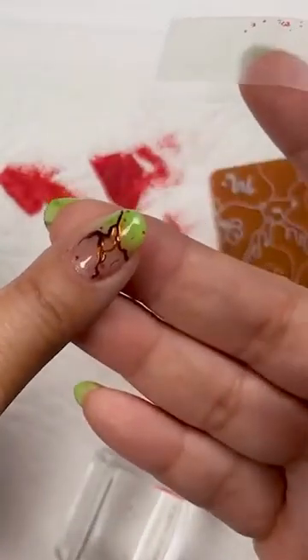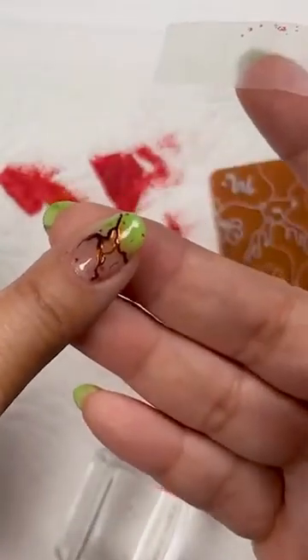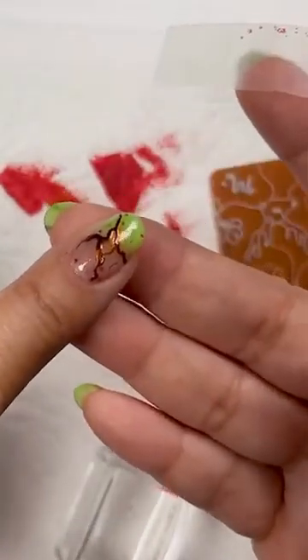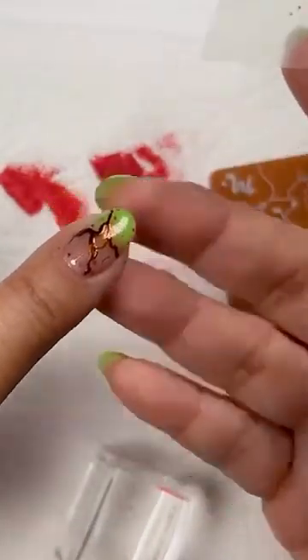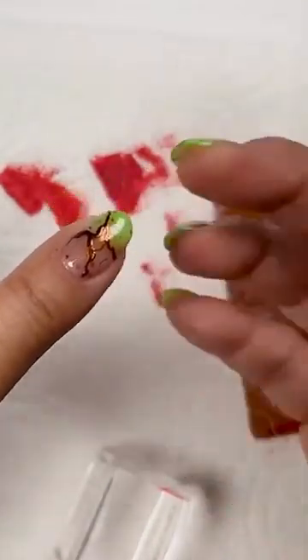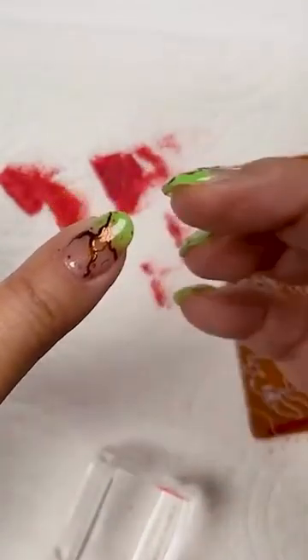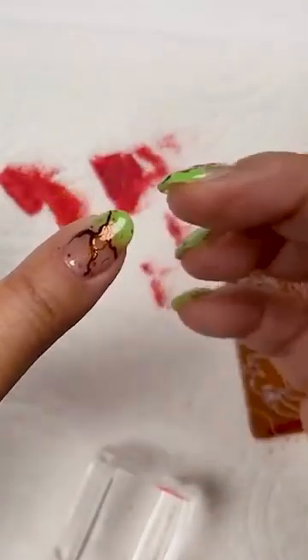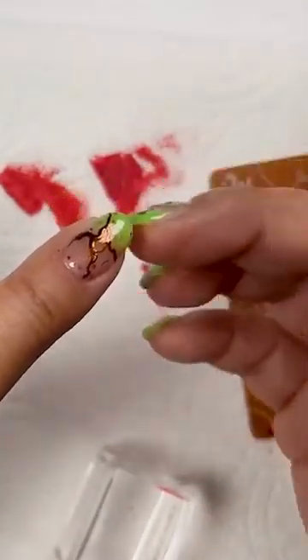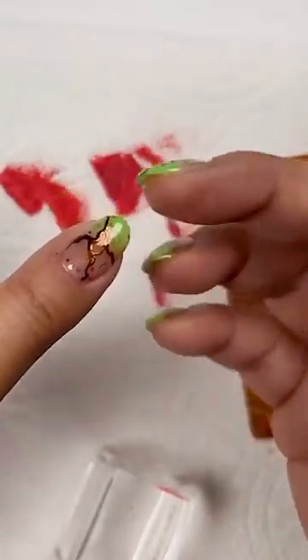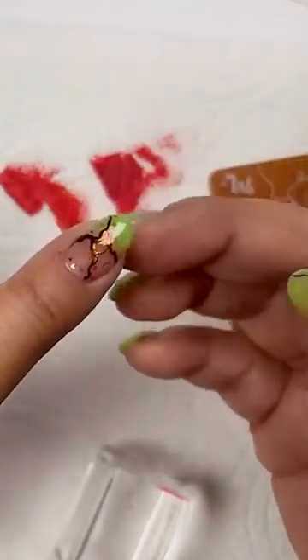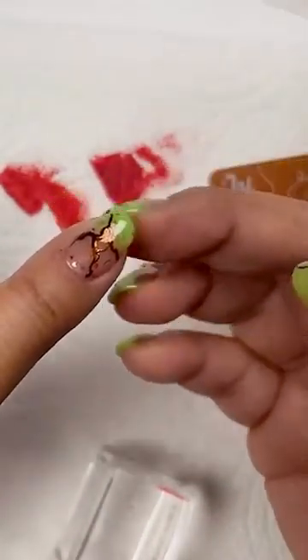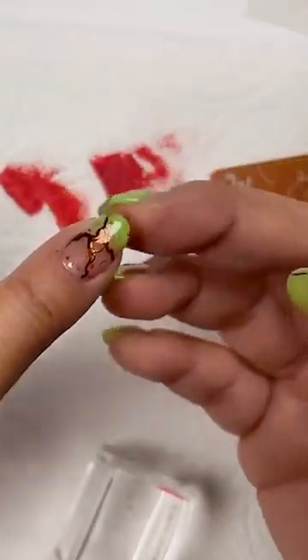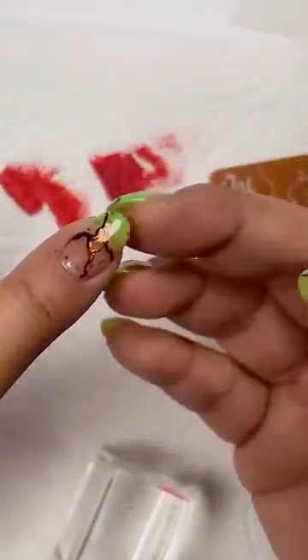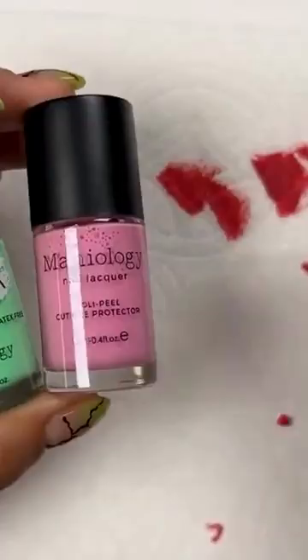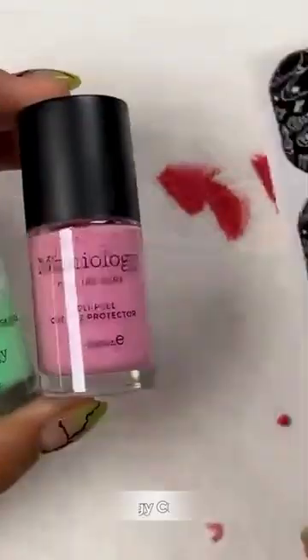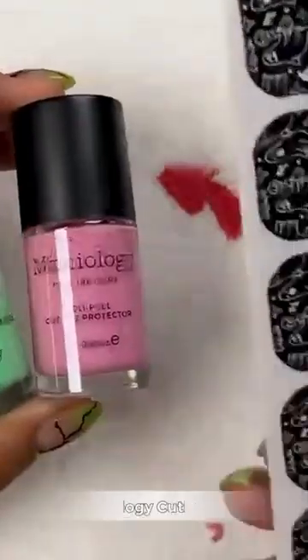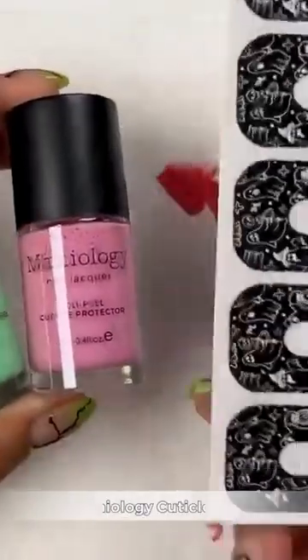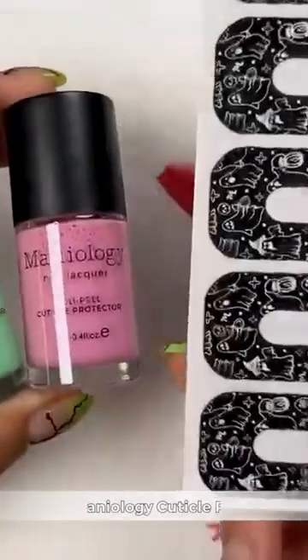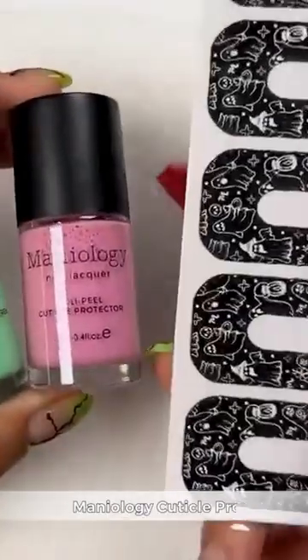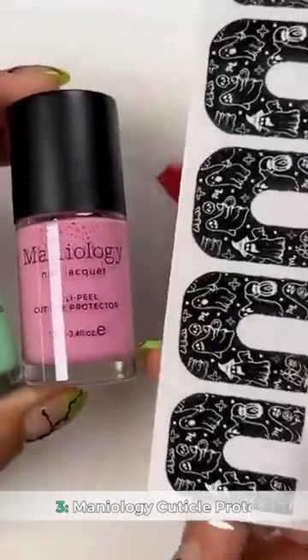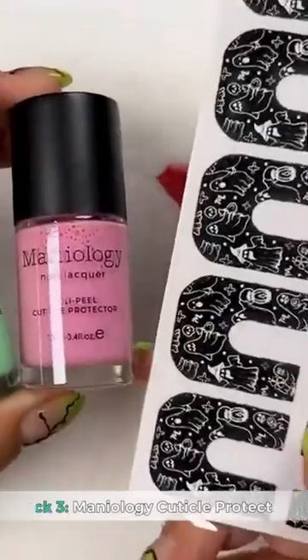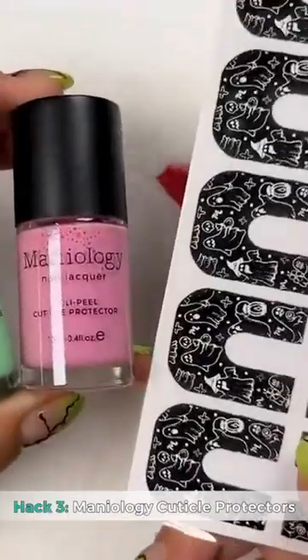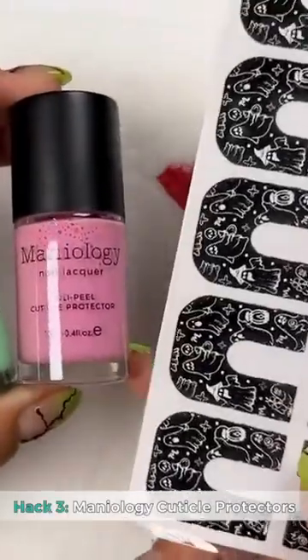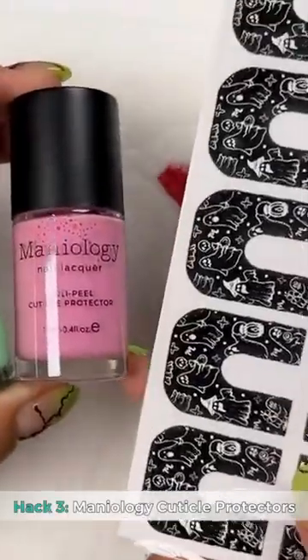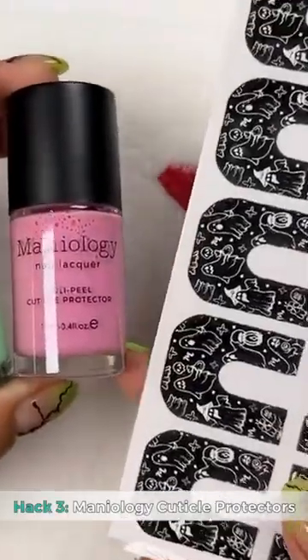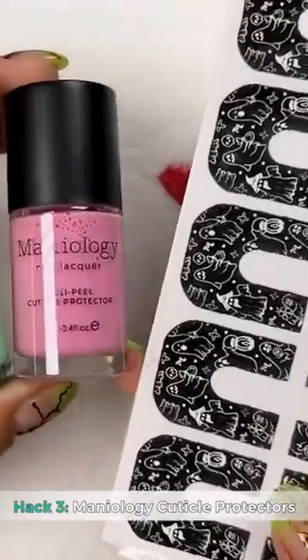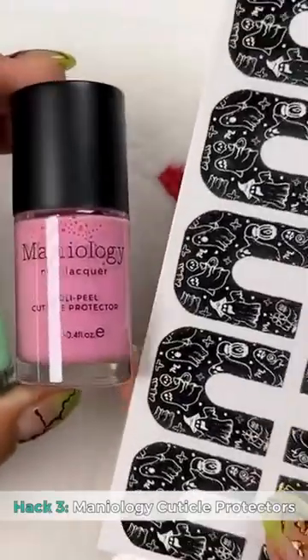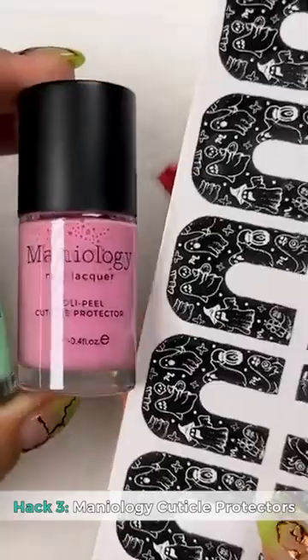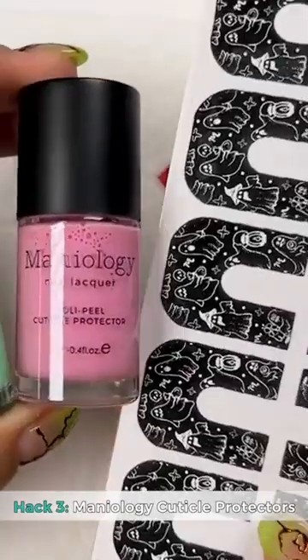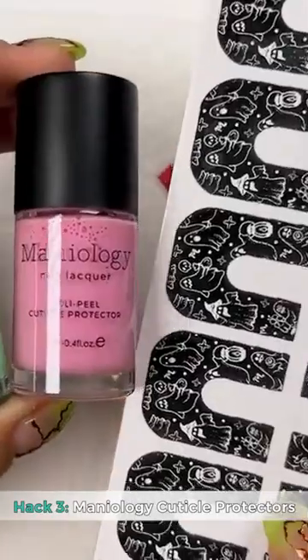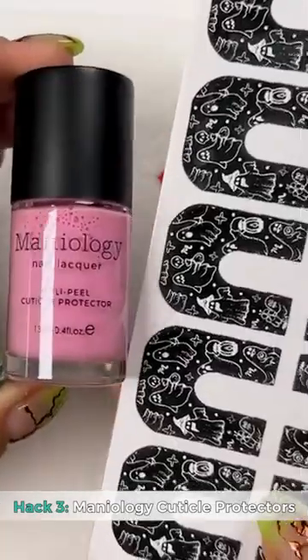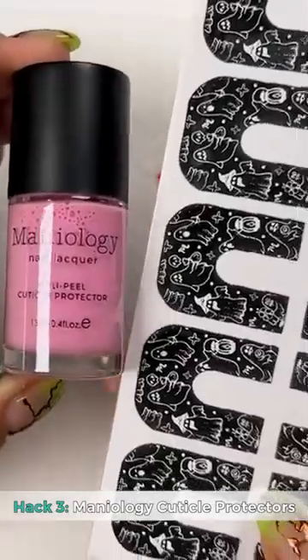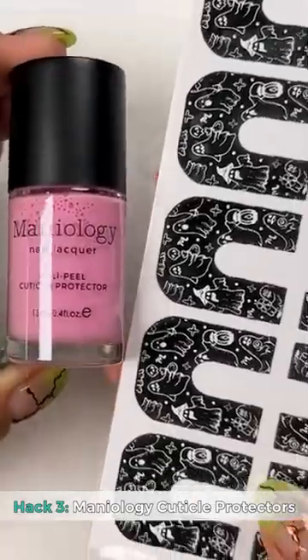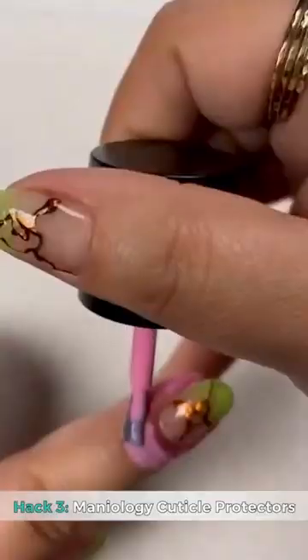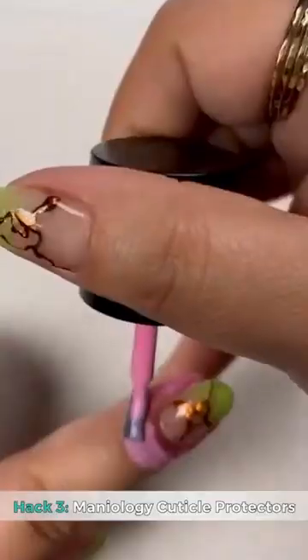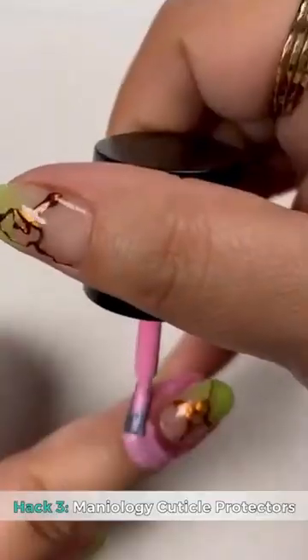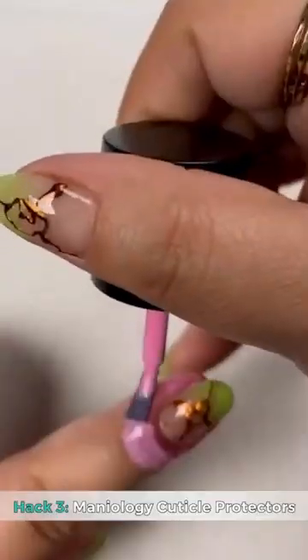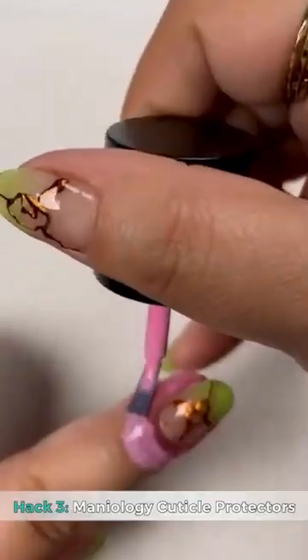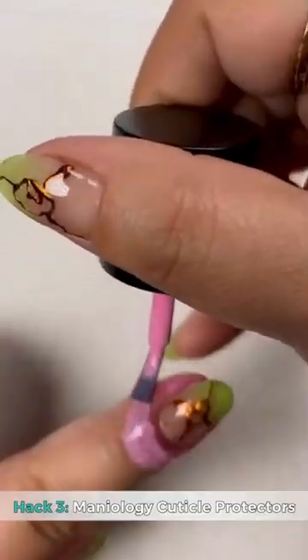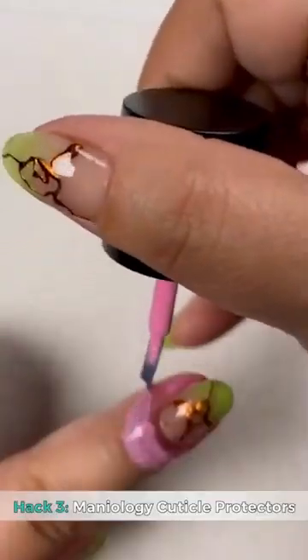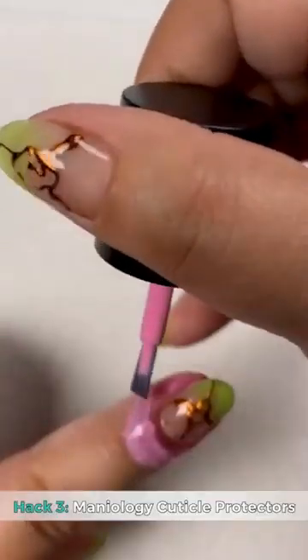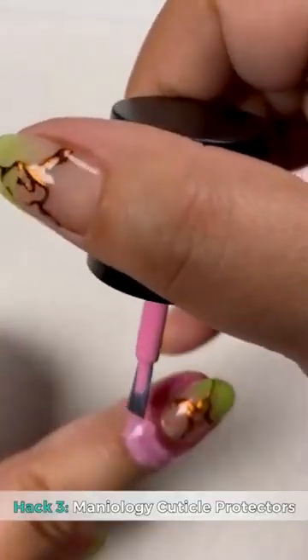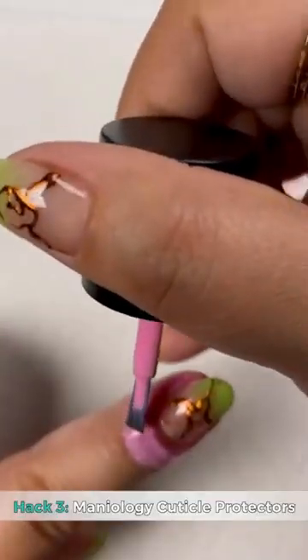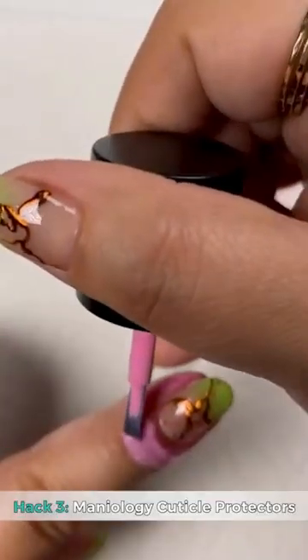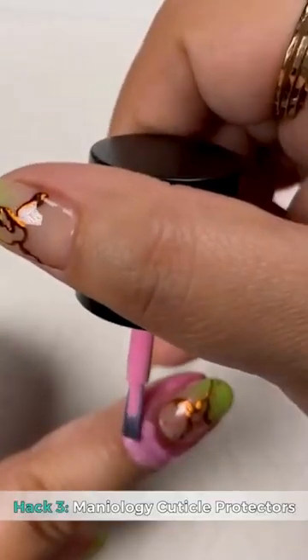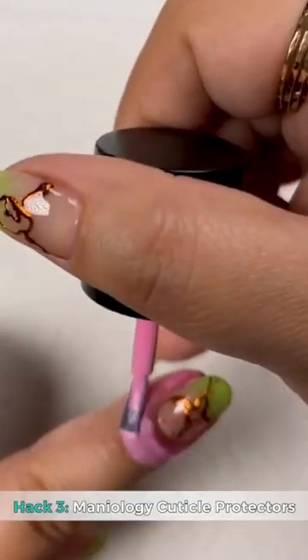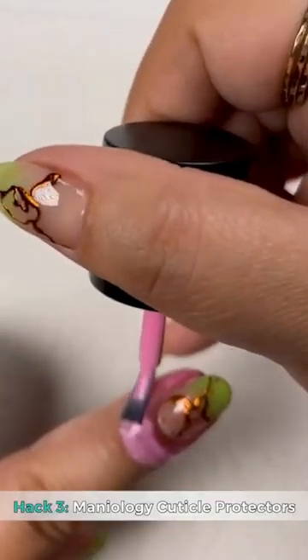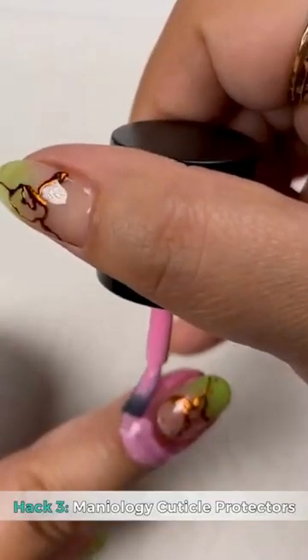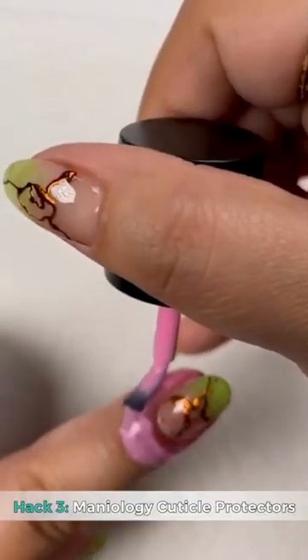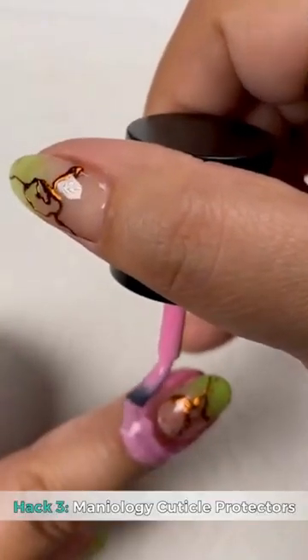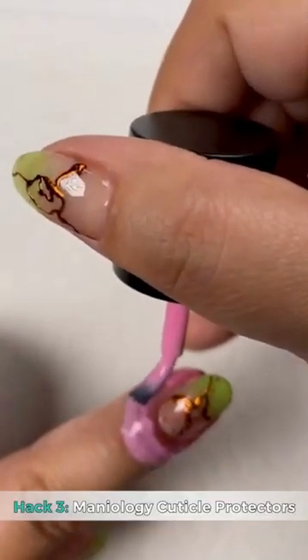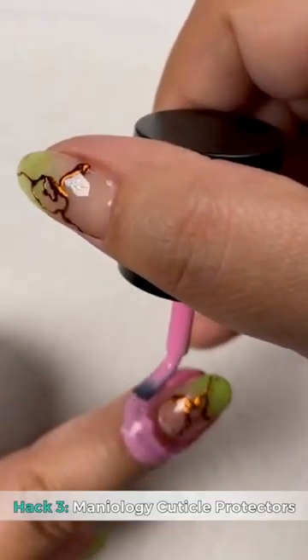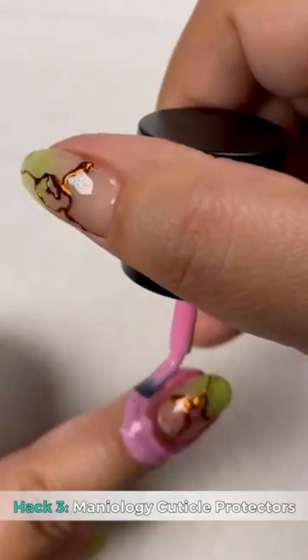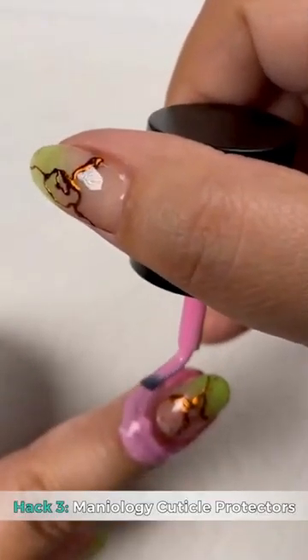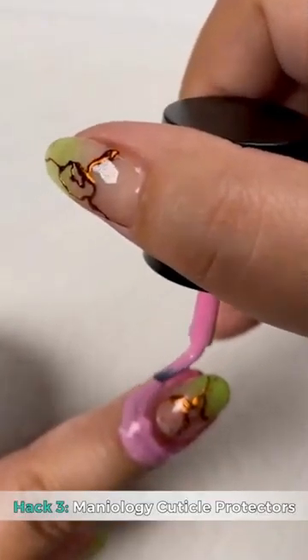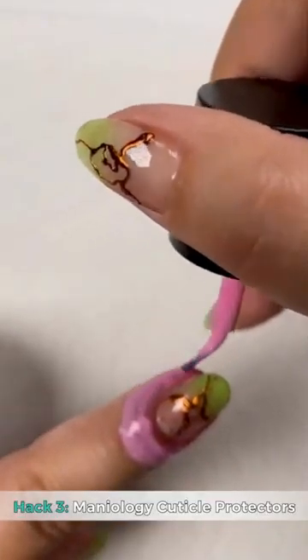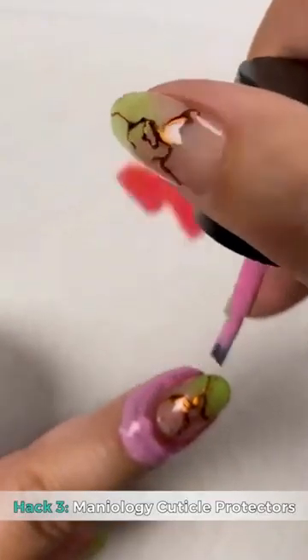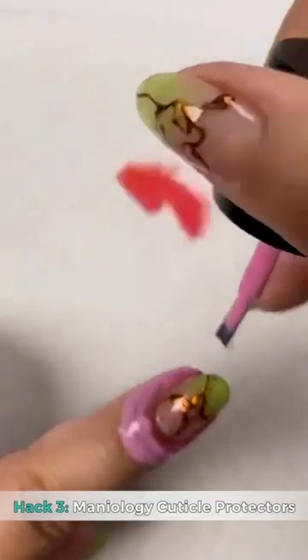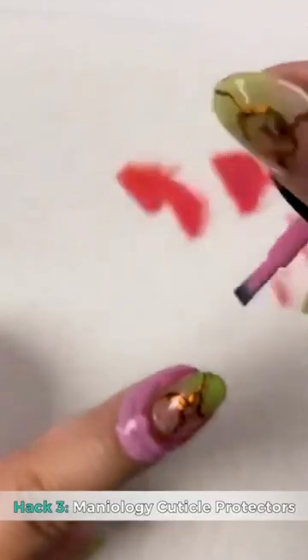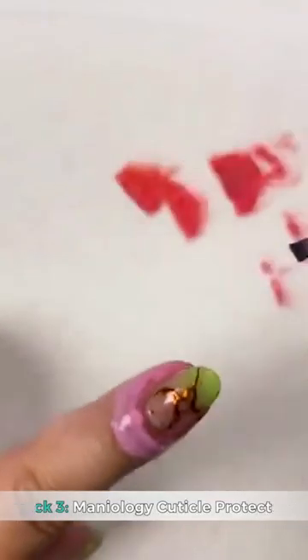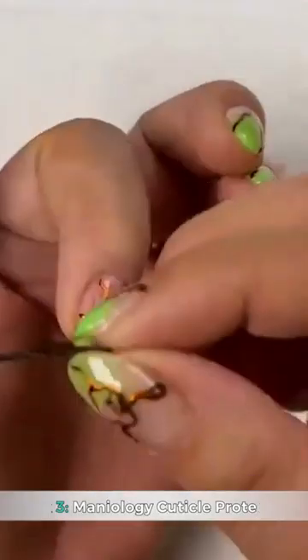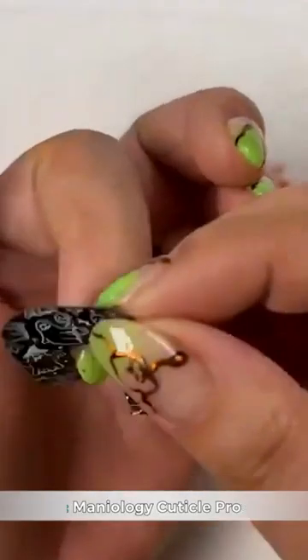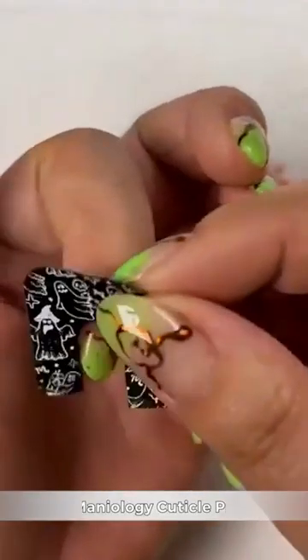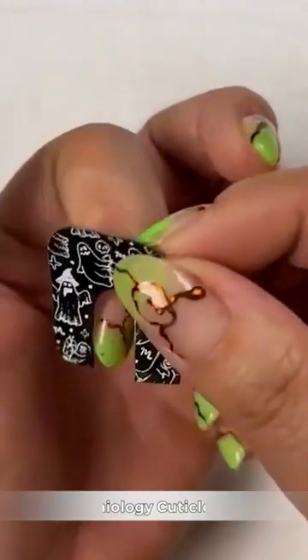Hack three: using cuticle protector tape or liquid latex to go ahead and protect the skin.